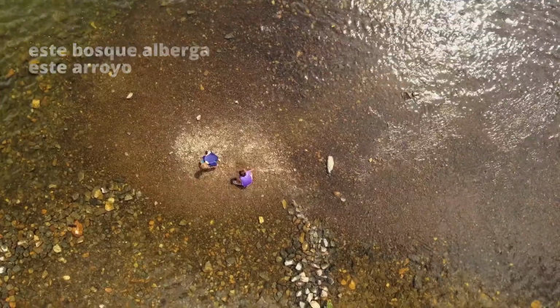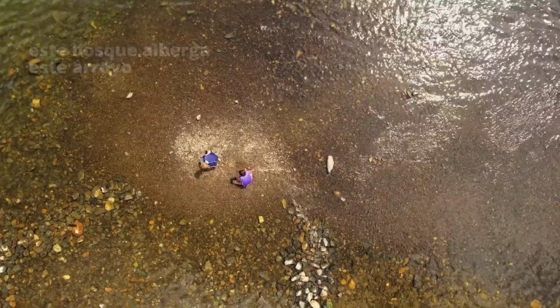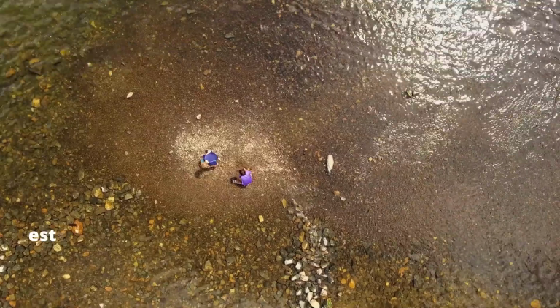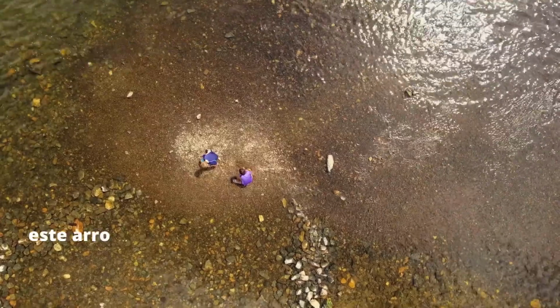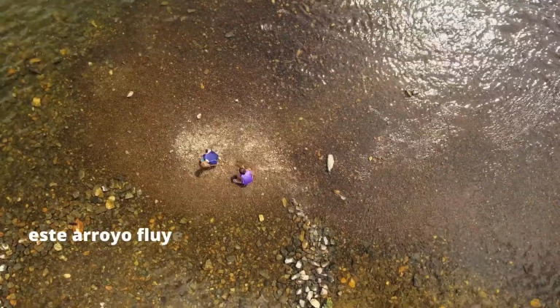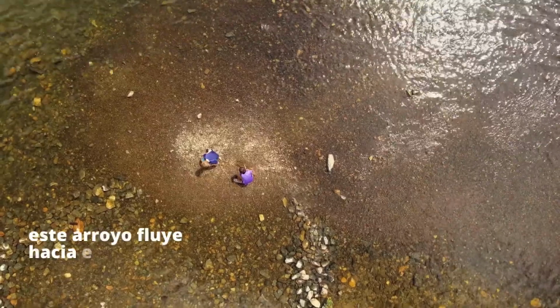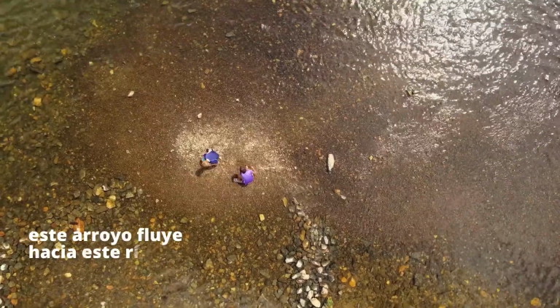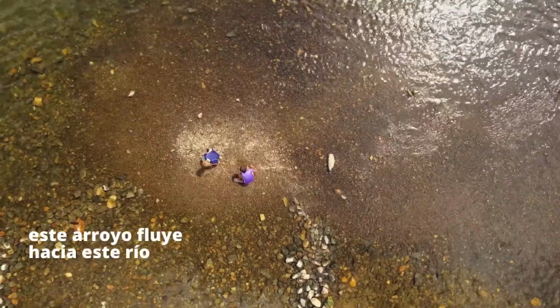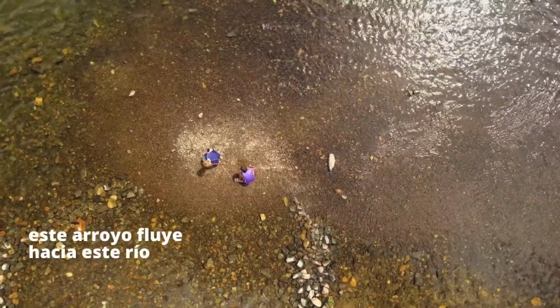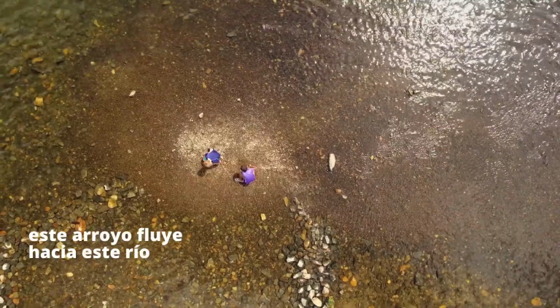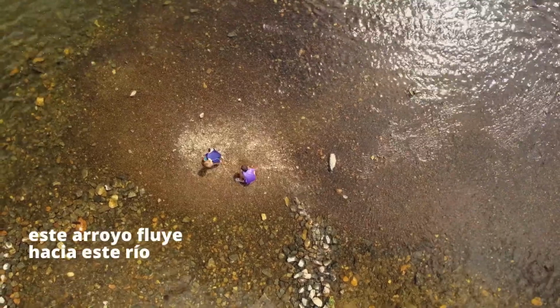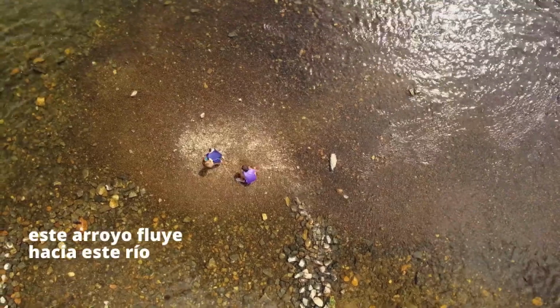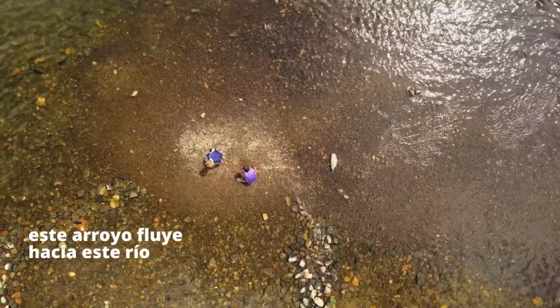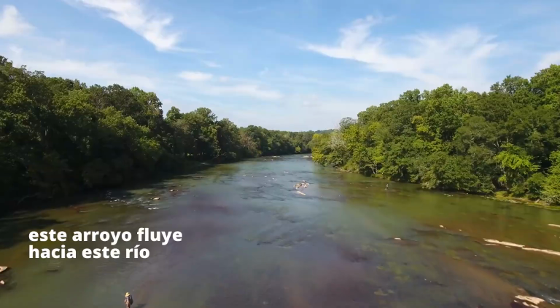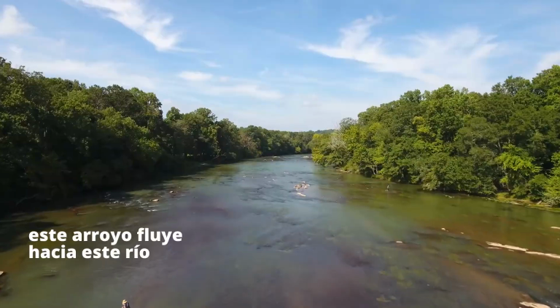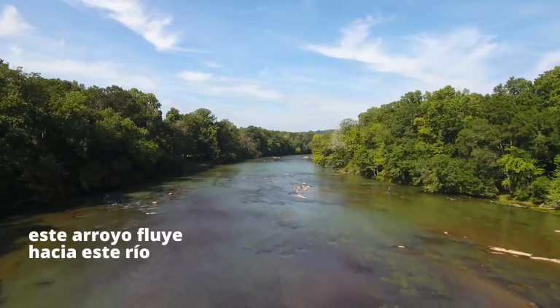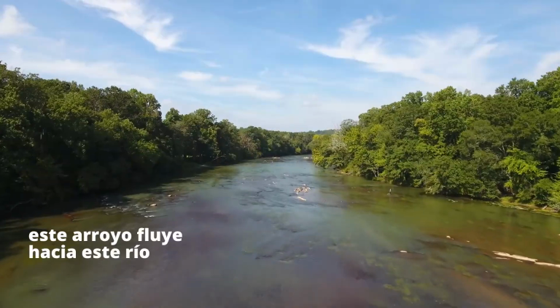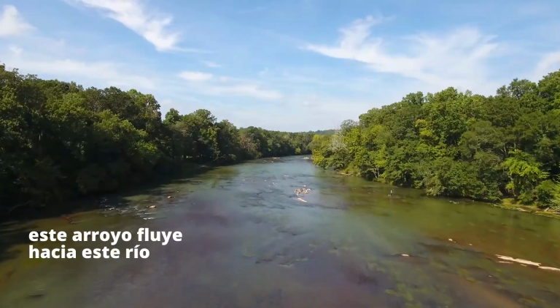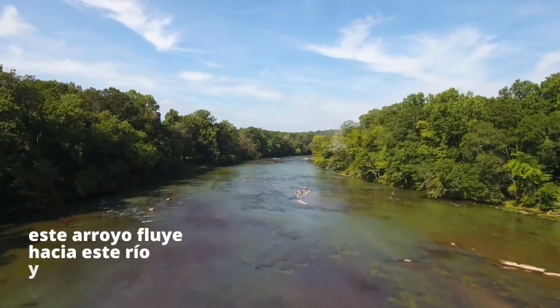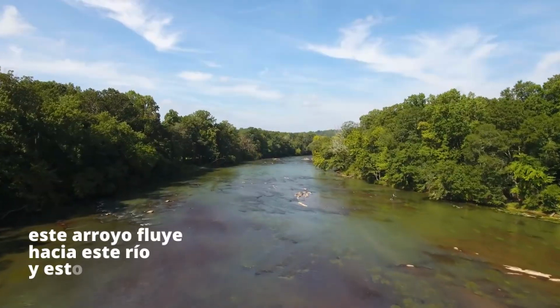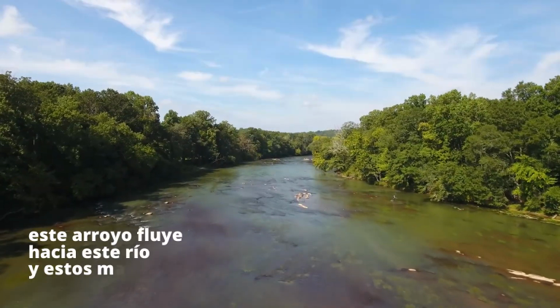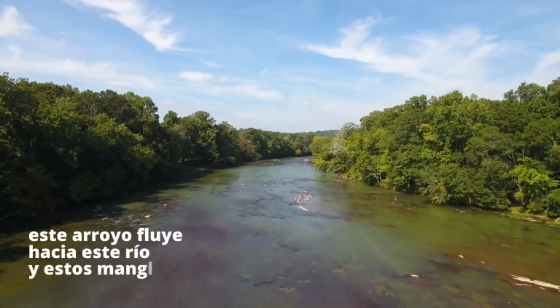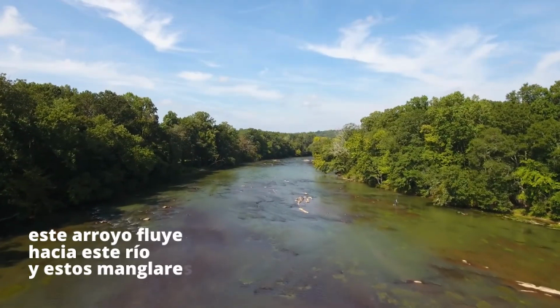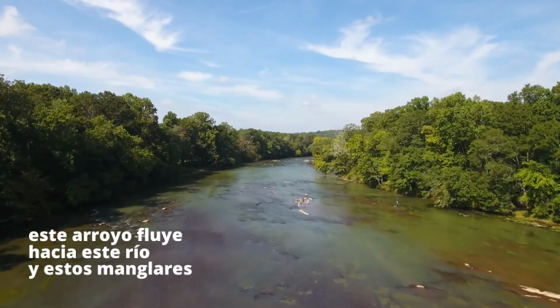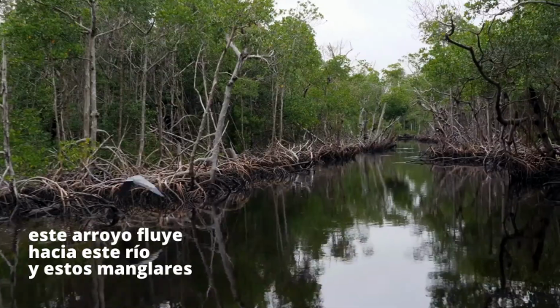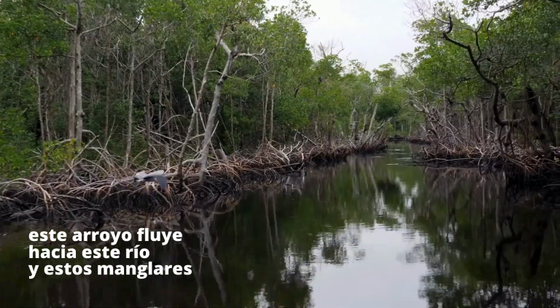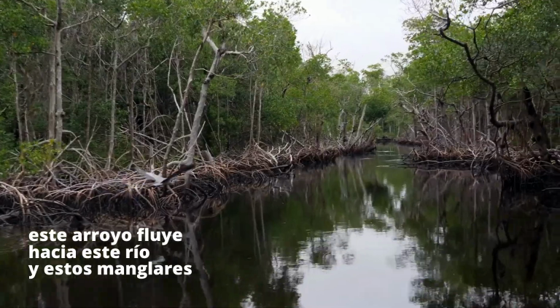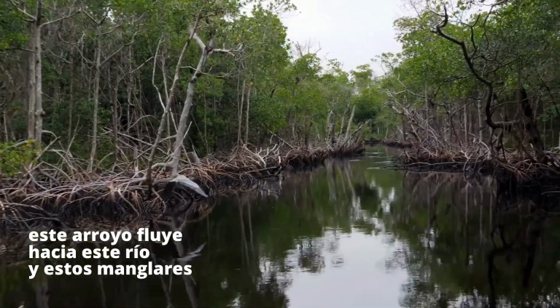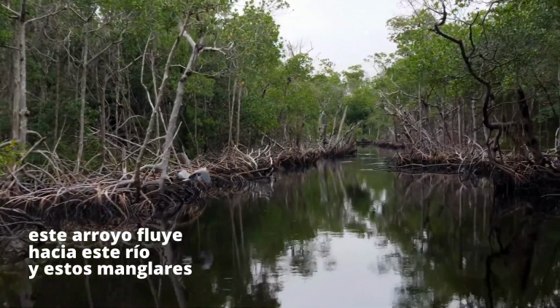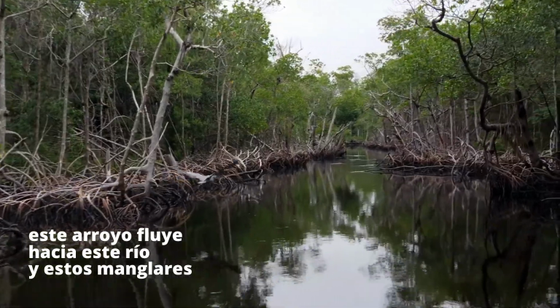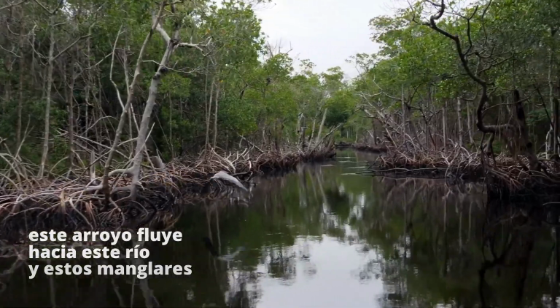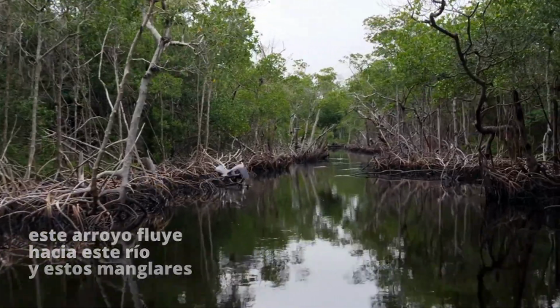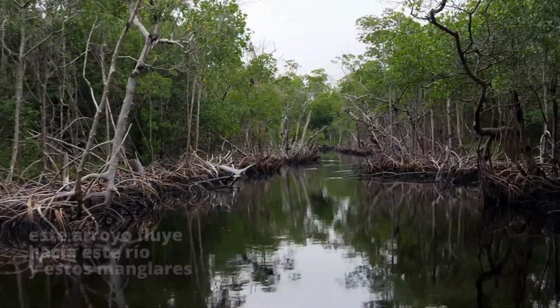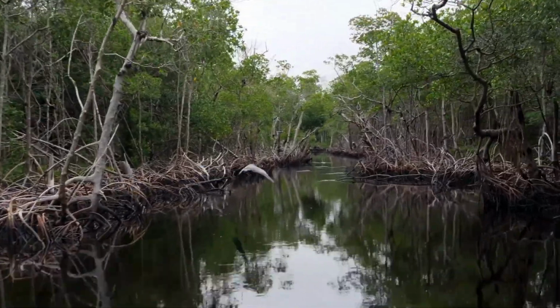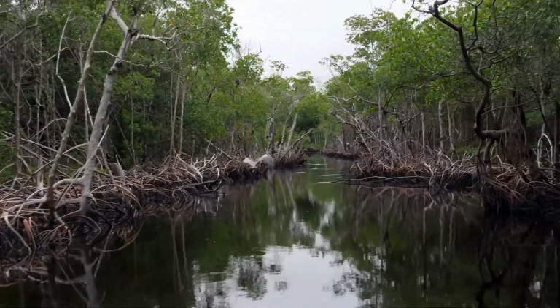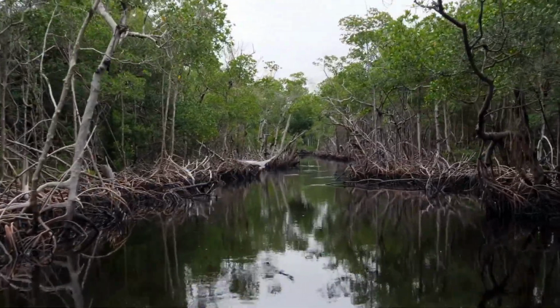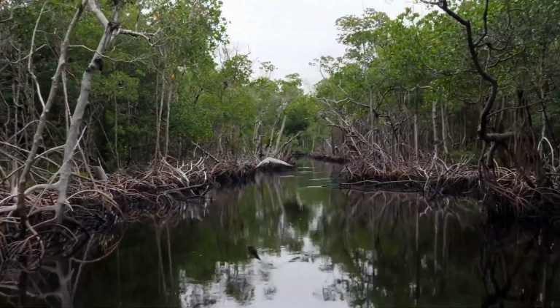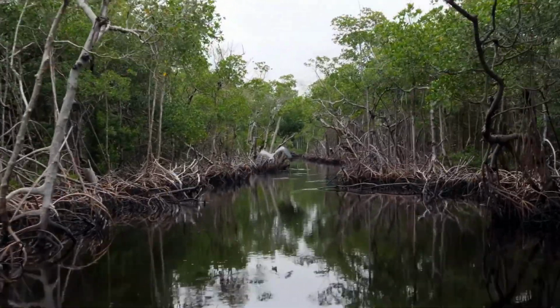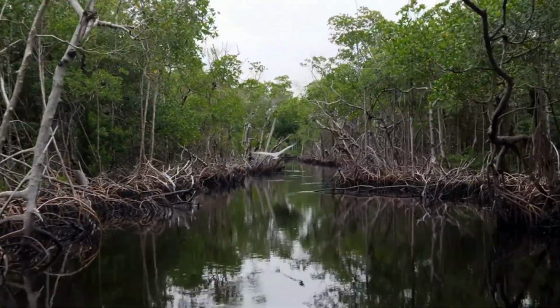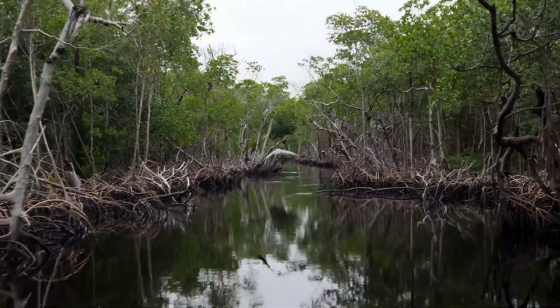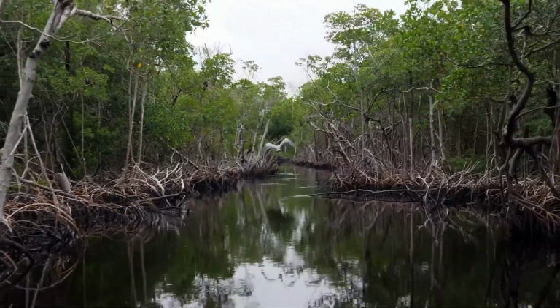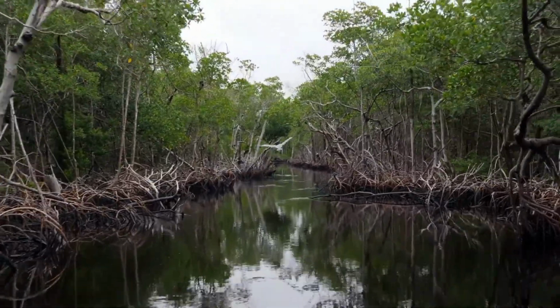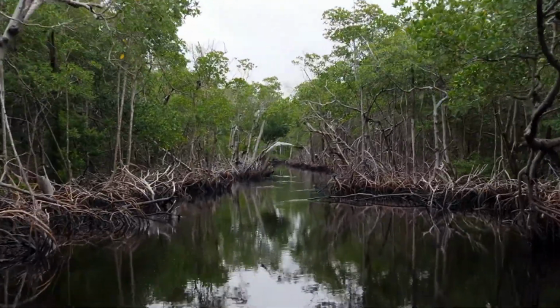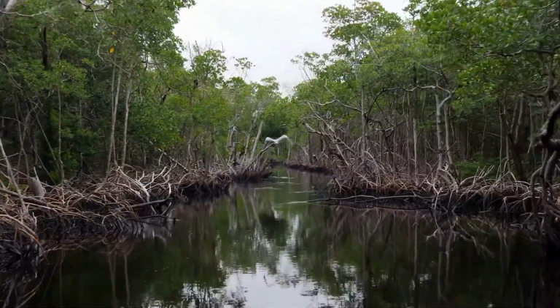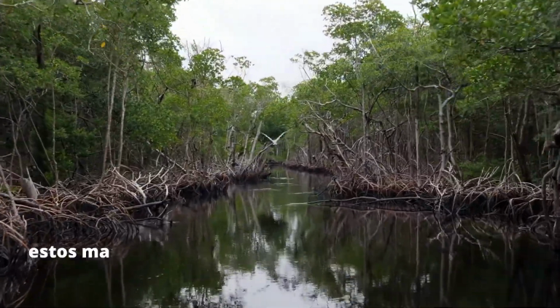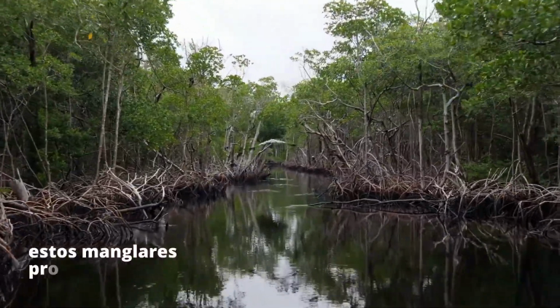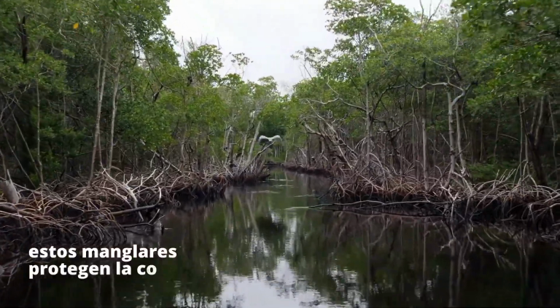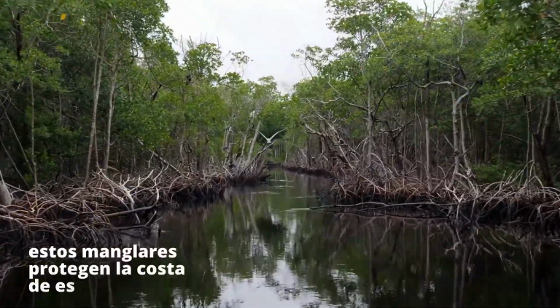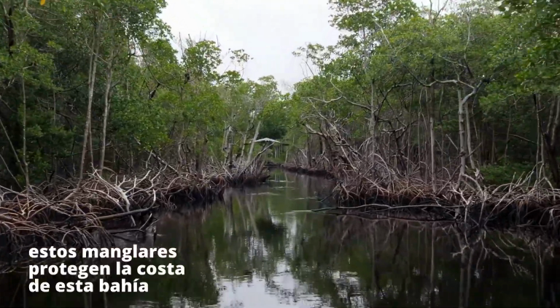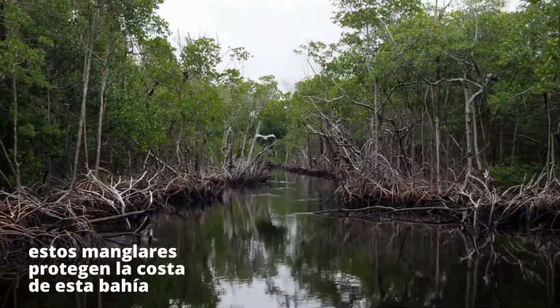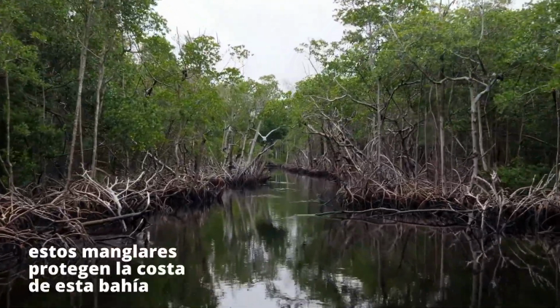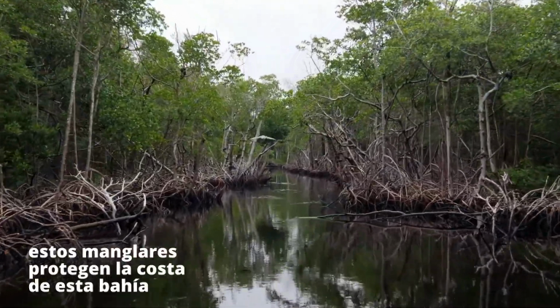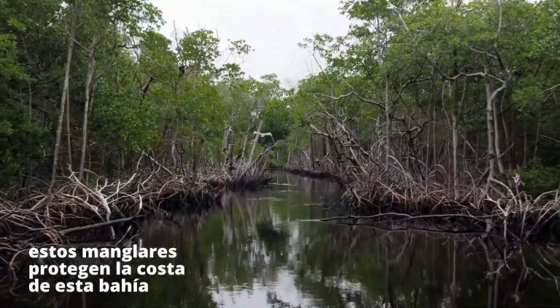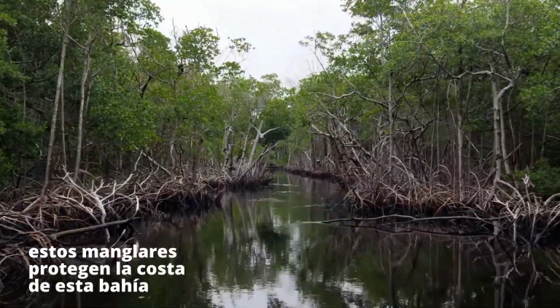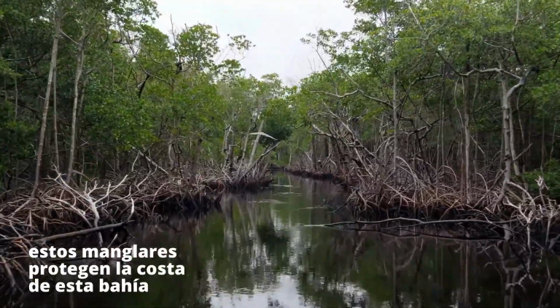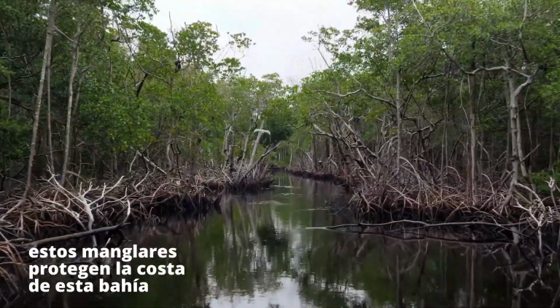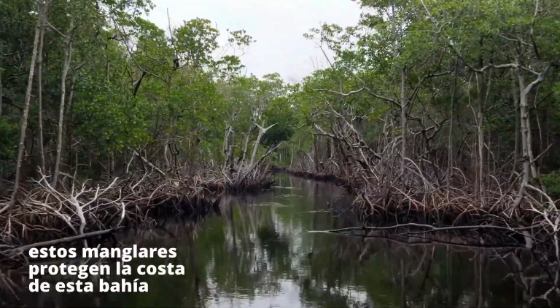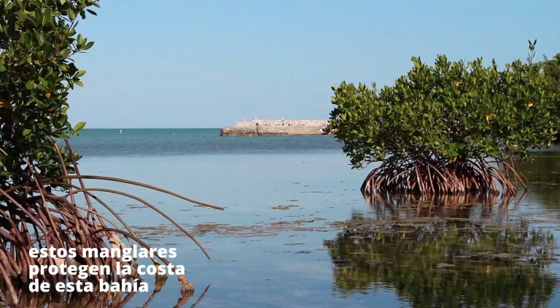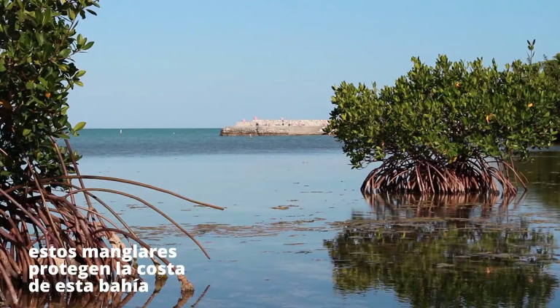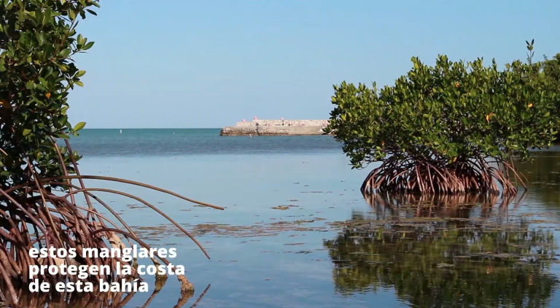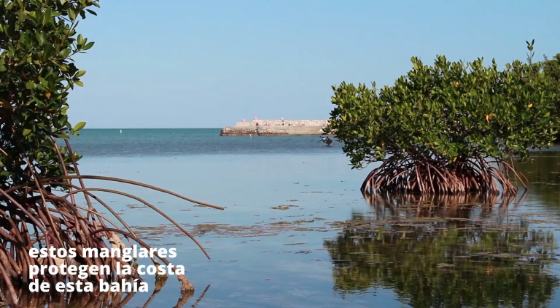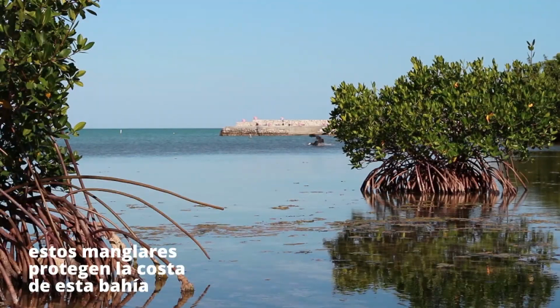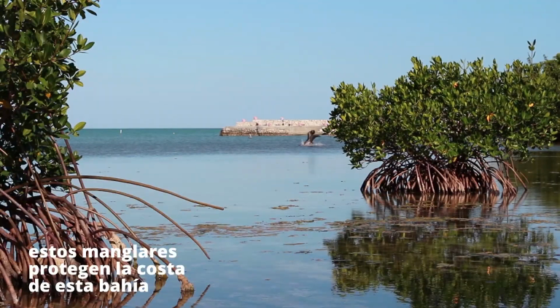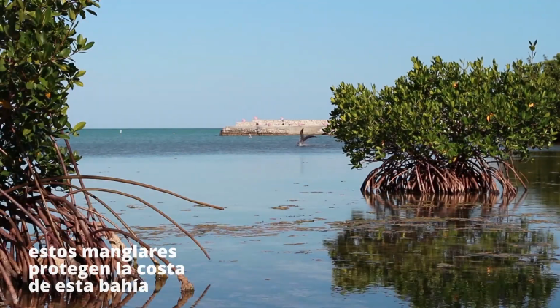This creek trickles into this river, down to these mangroves. These mangroves buffer the coastline from this bay.